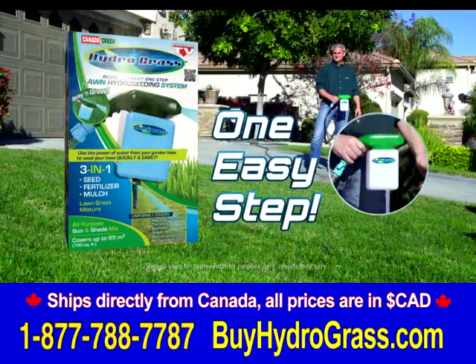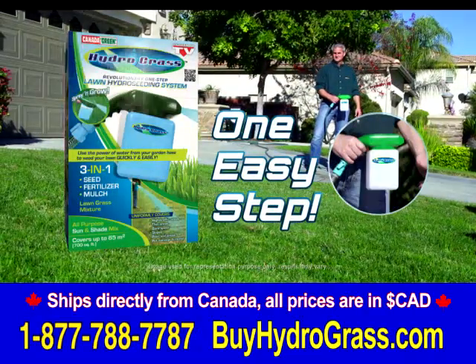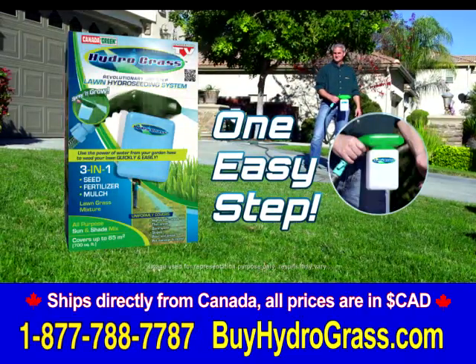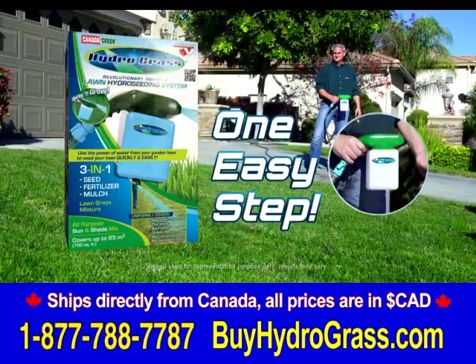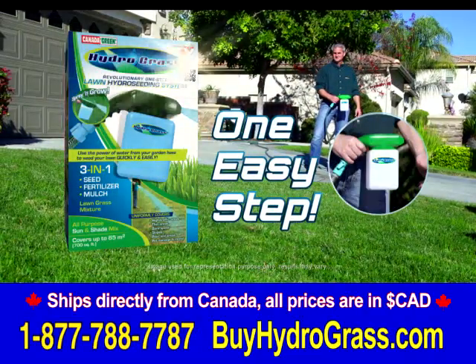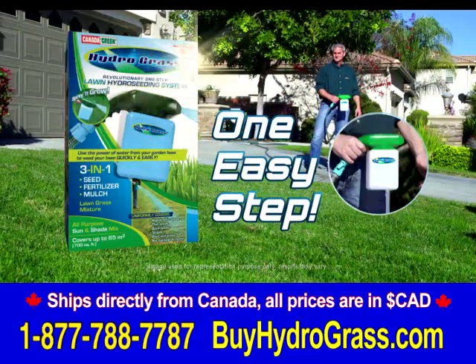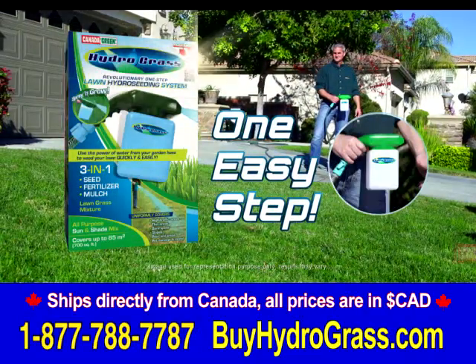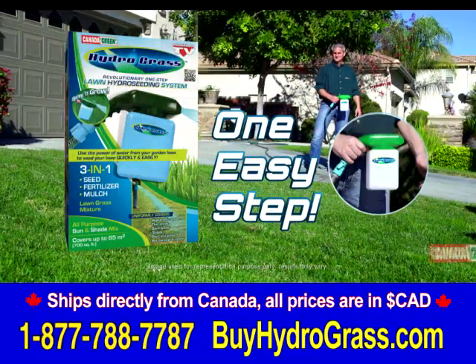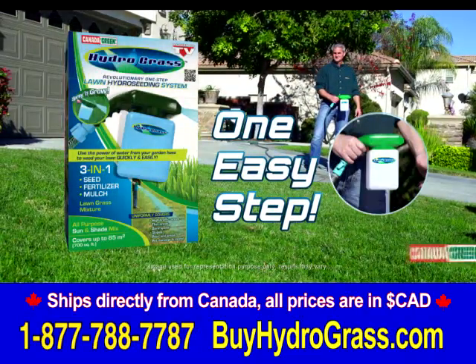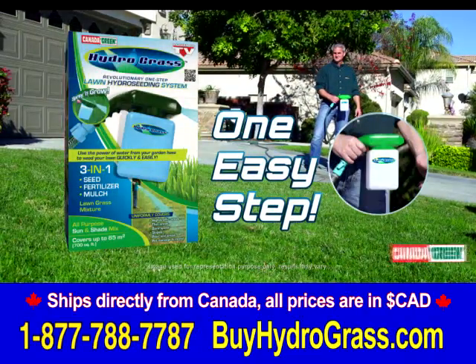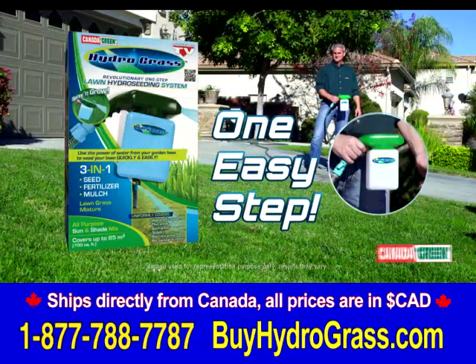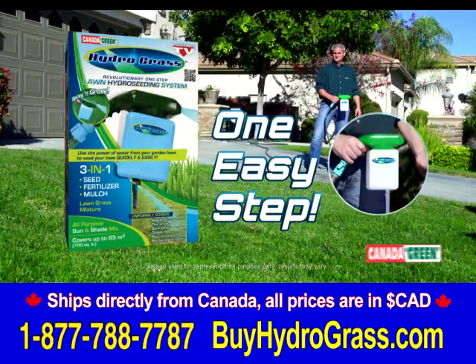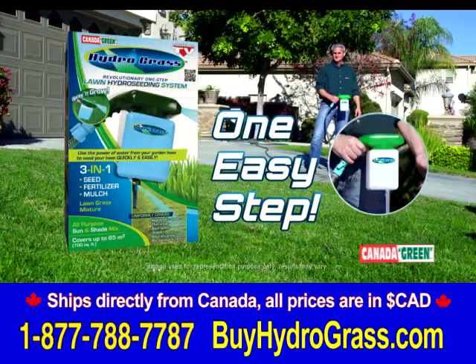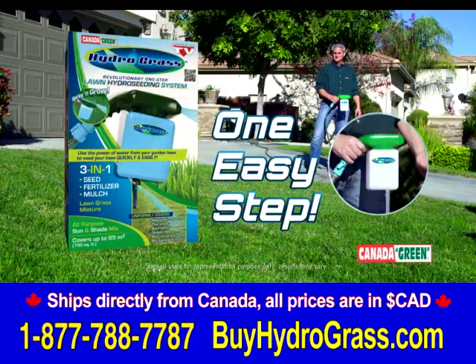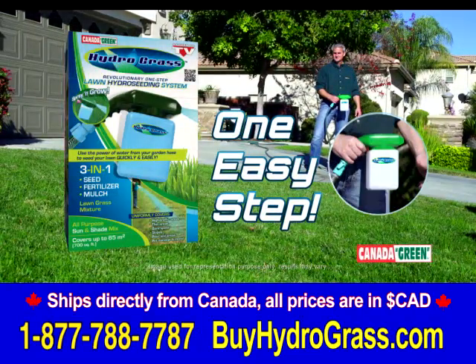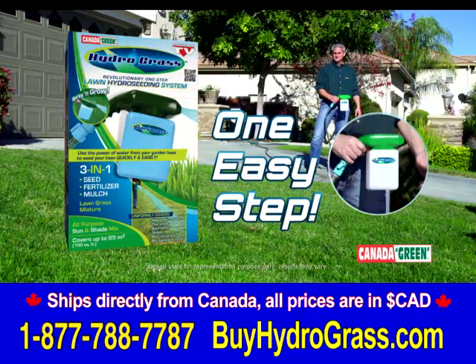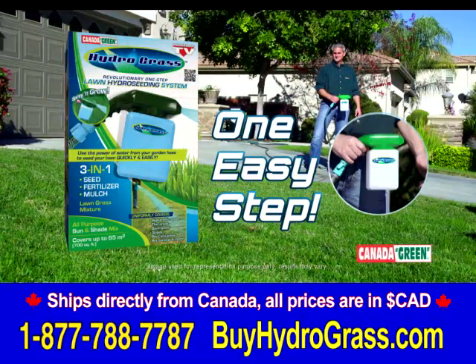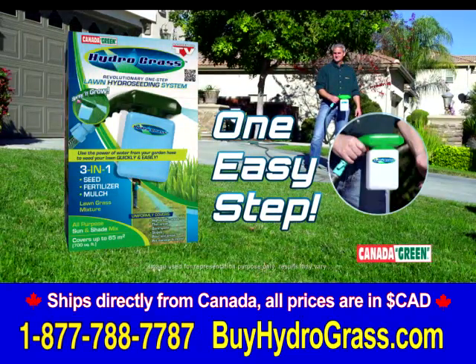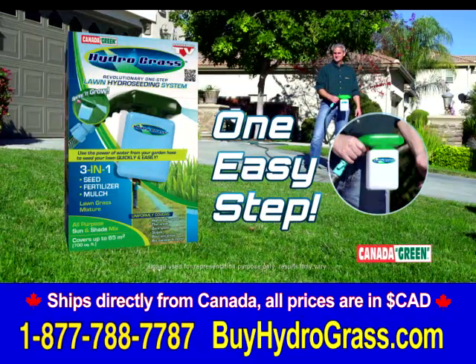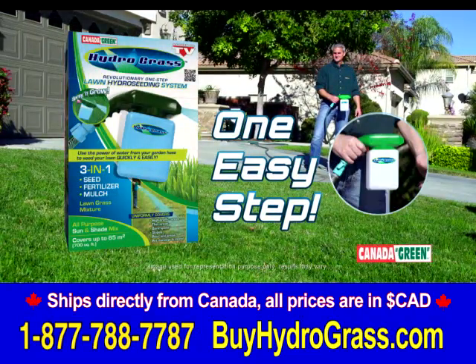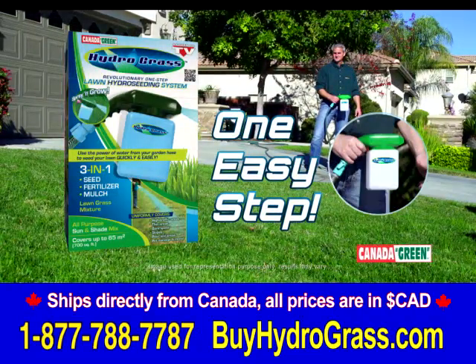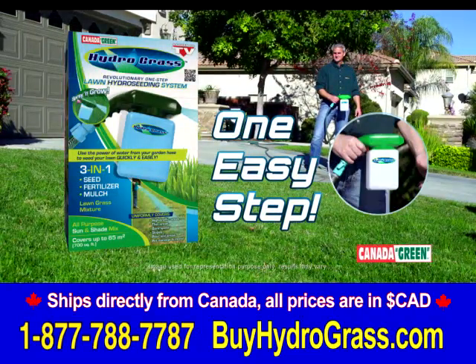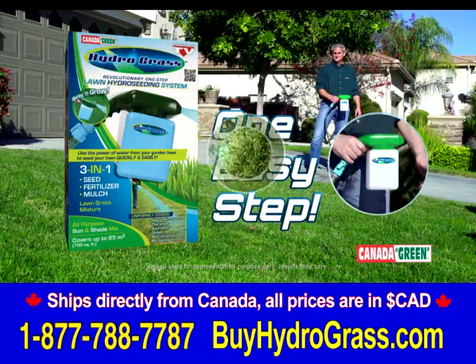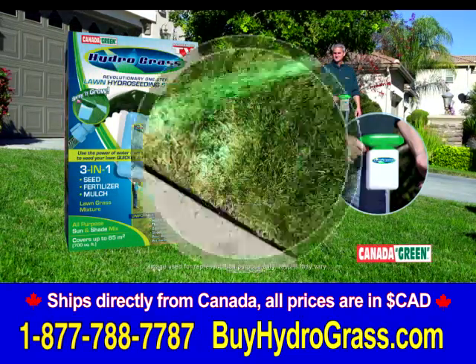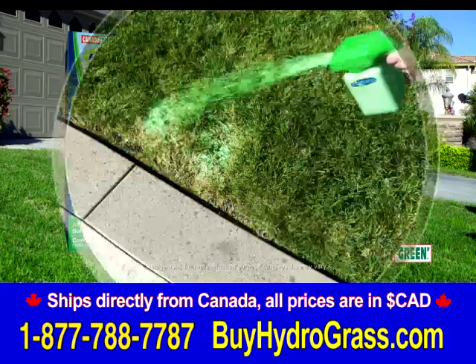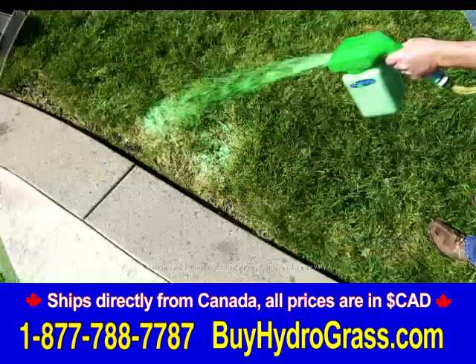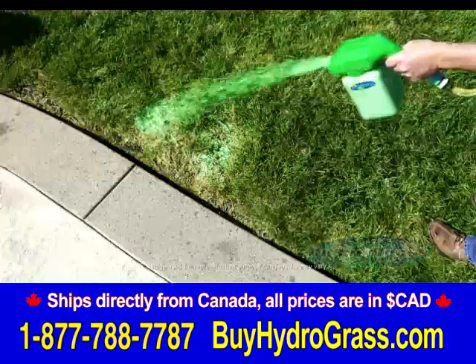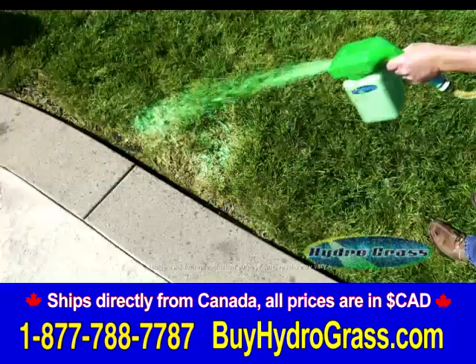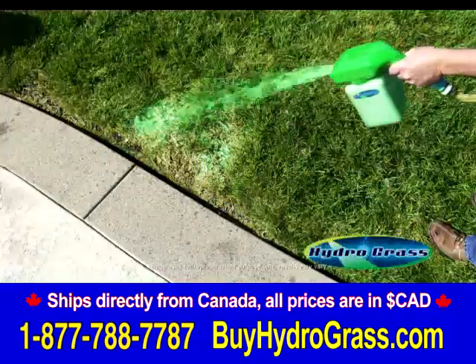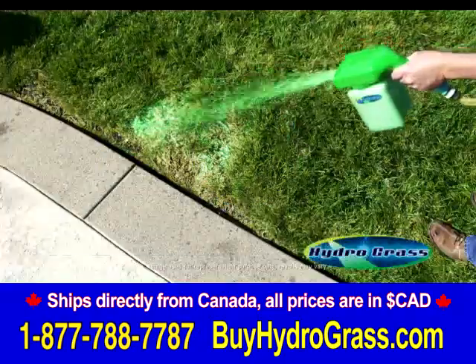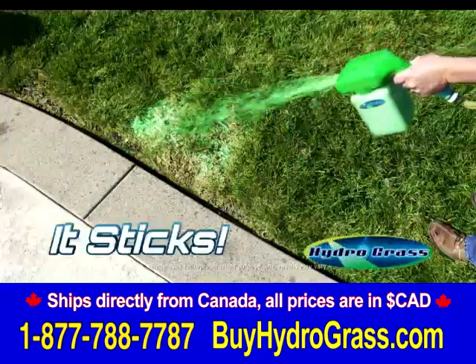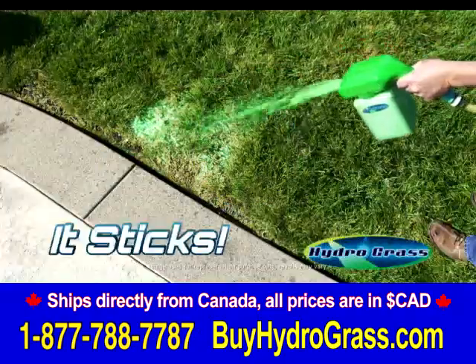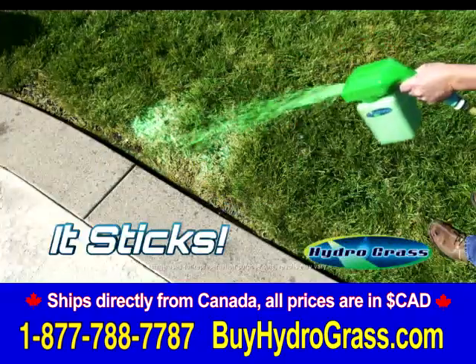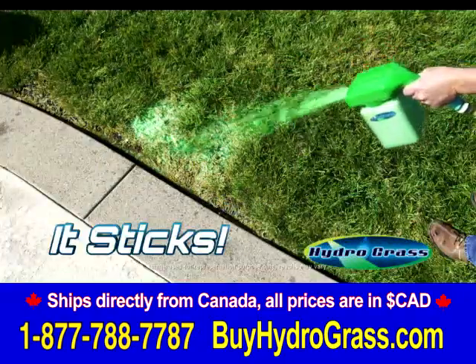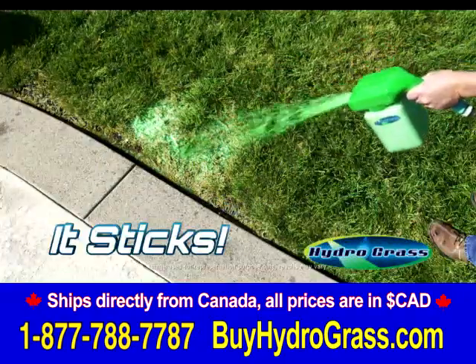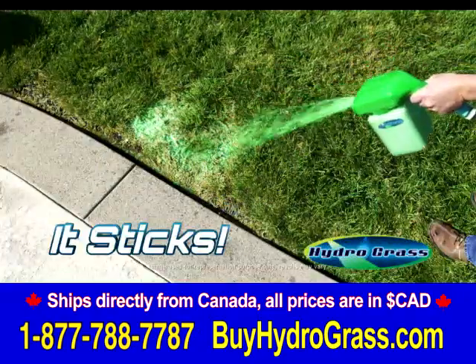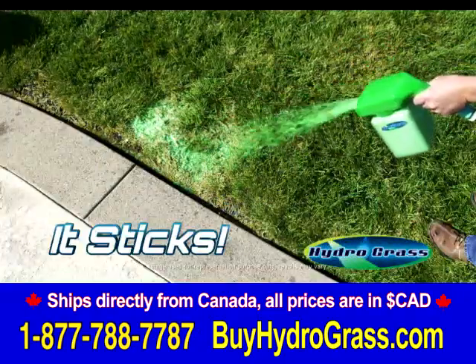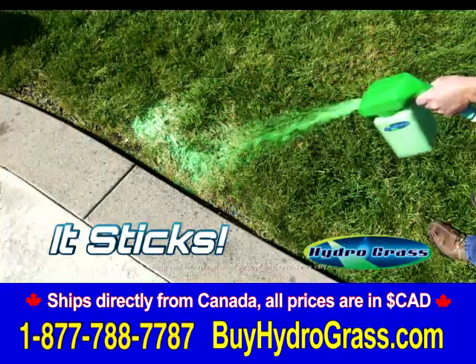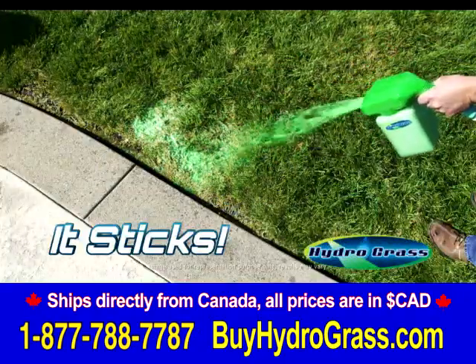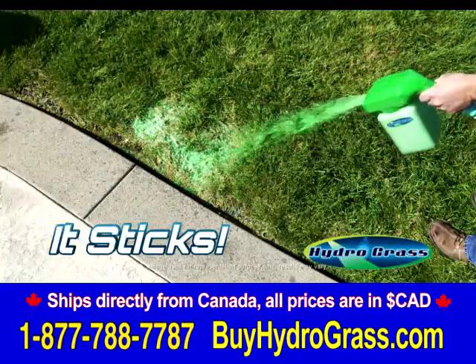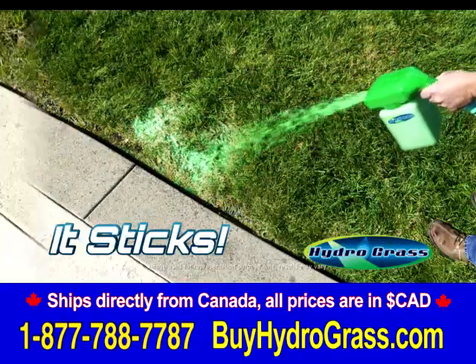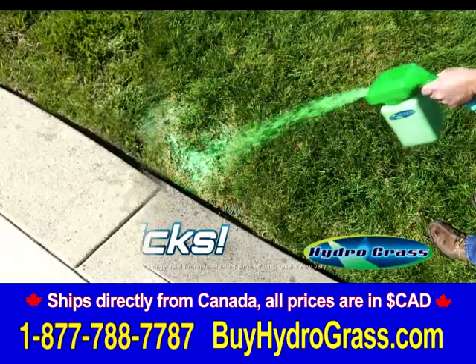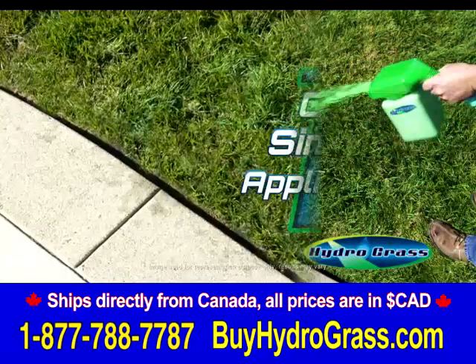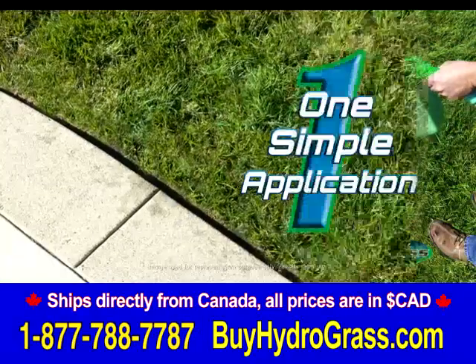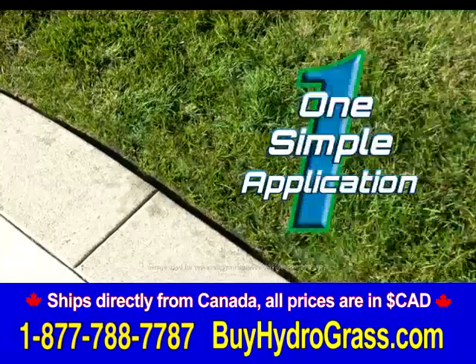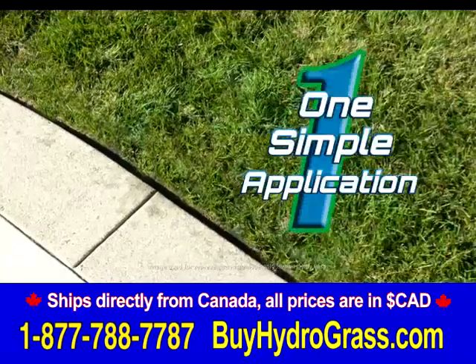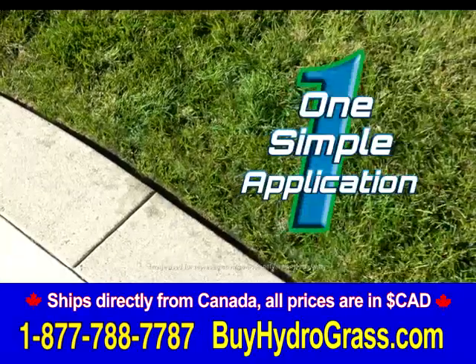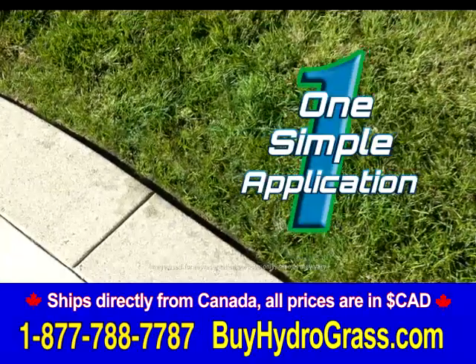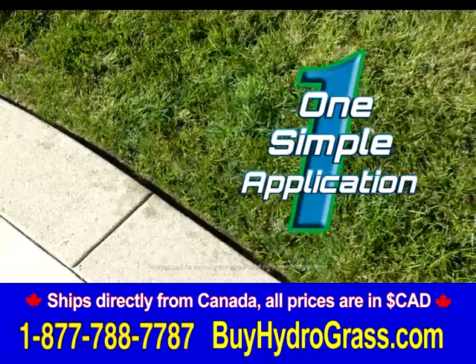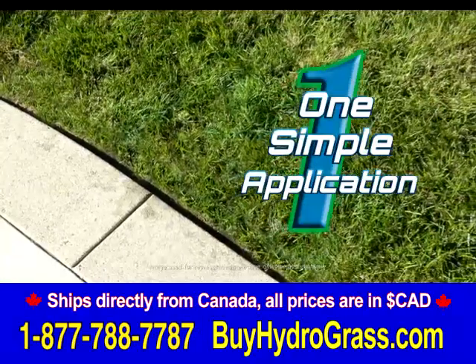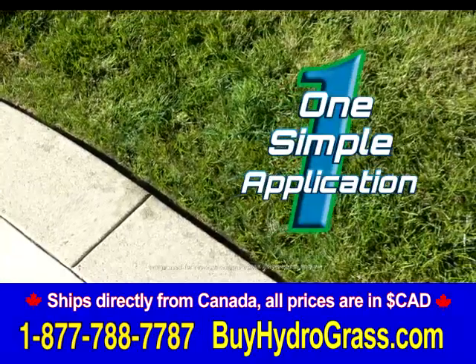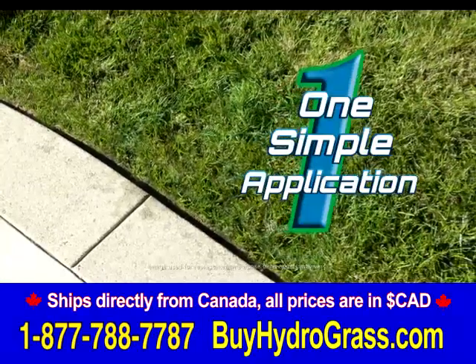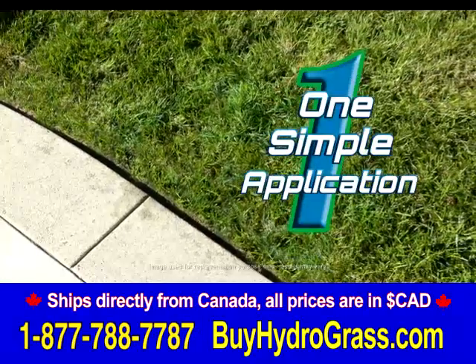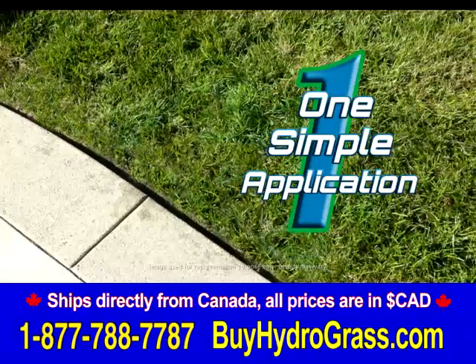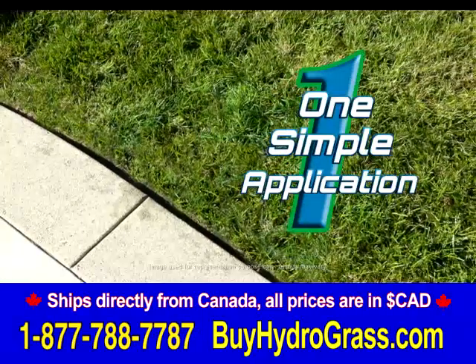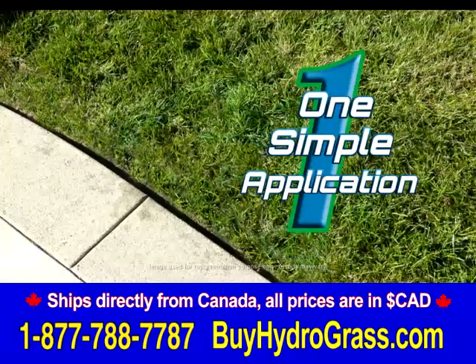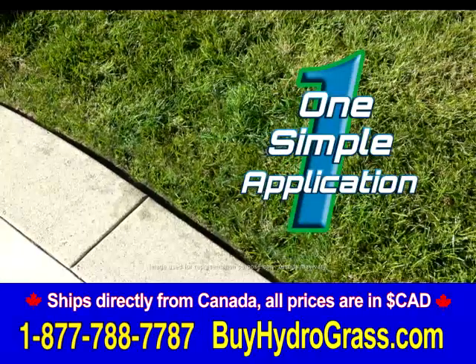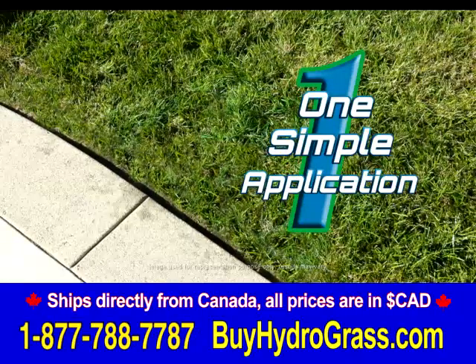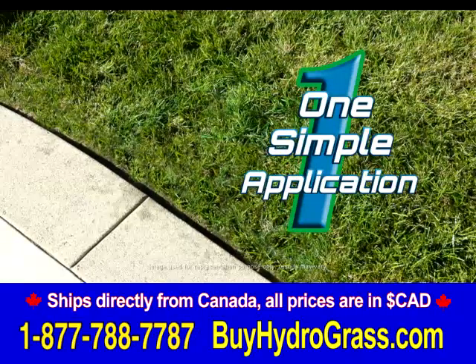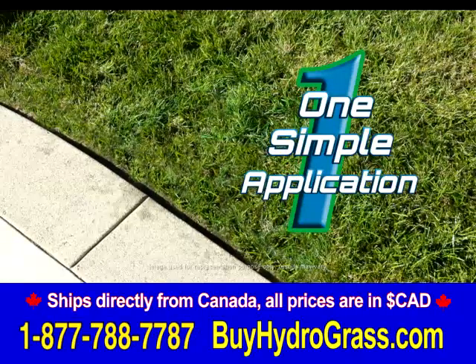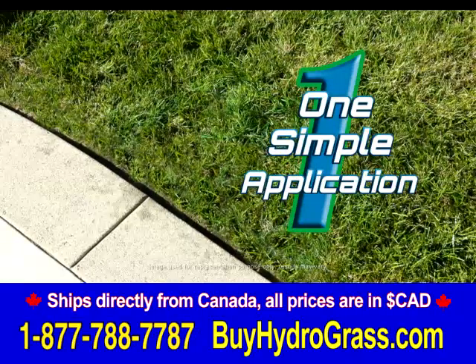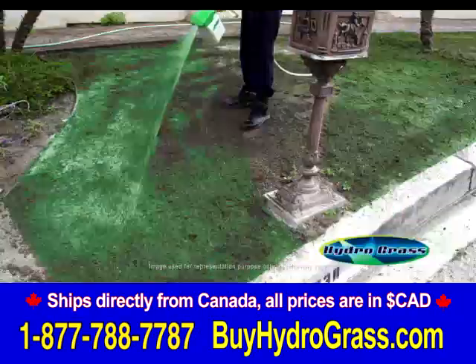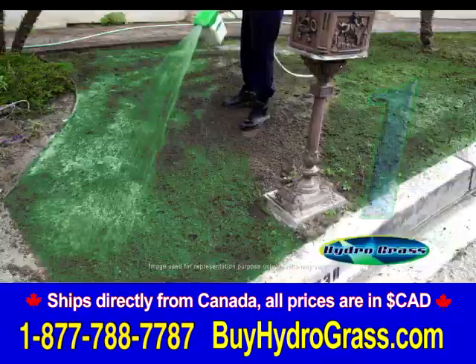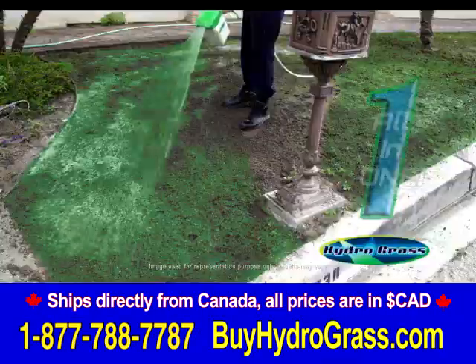Introducing Hydrograss by Canada Green. The Hydrograss formula sticks to the ground and gets you a perfect lawn in just one application.